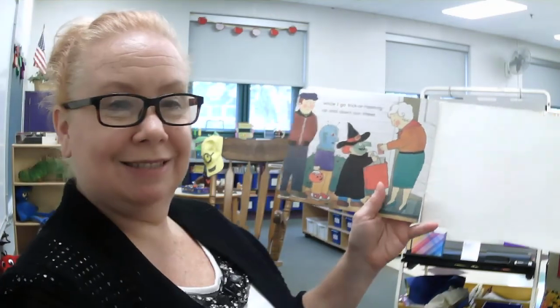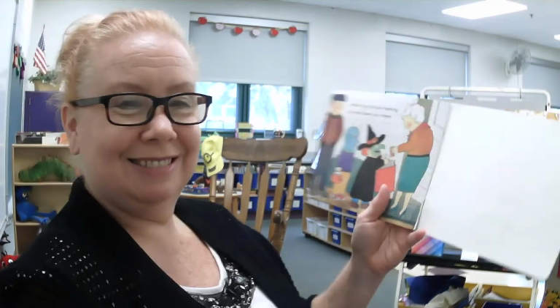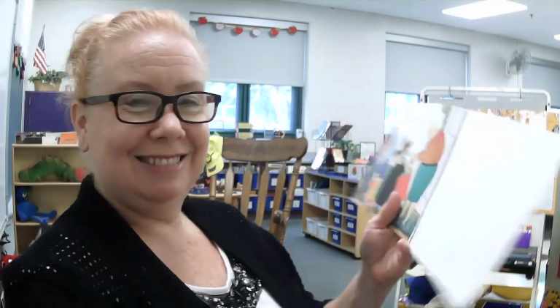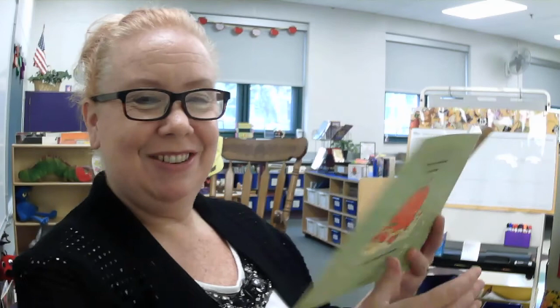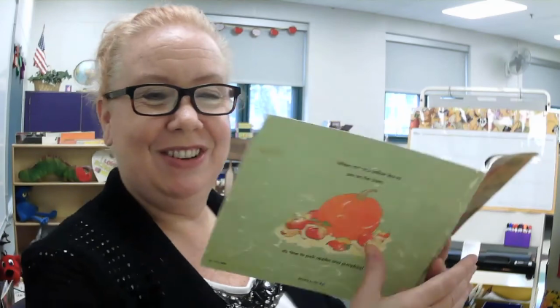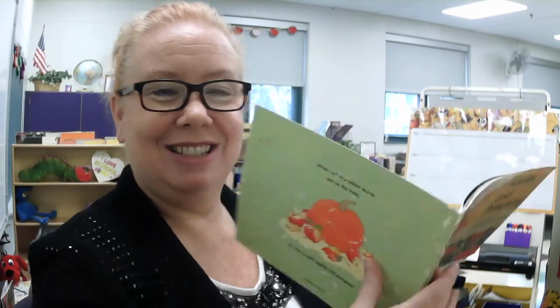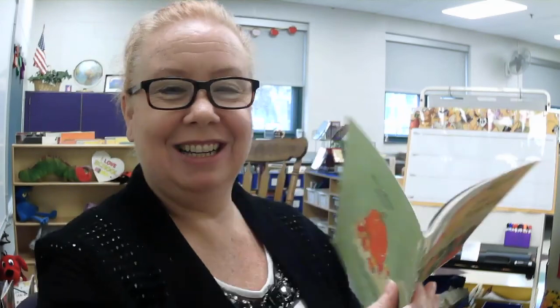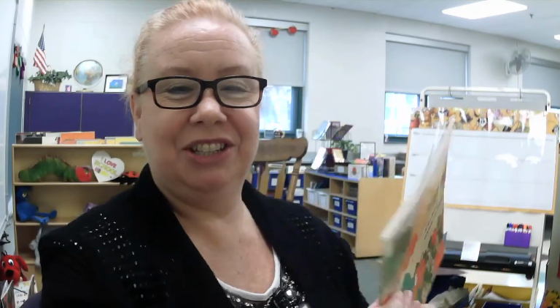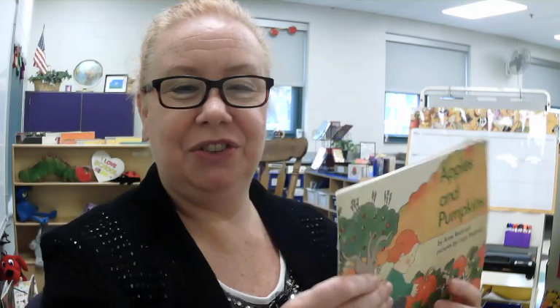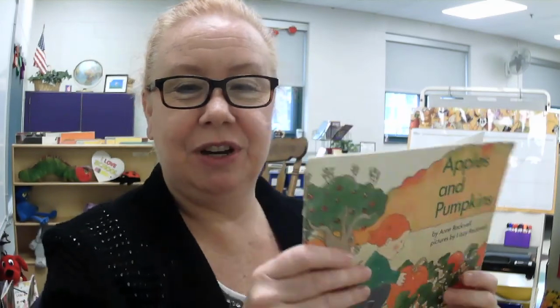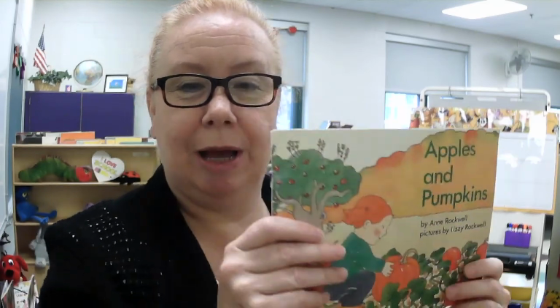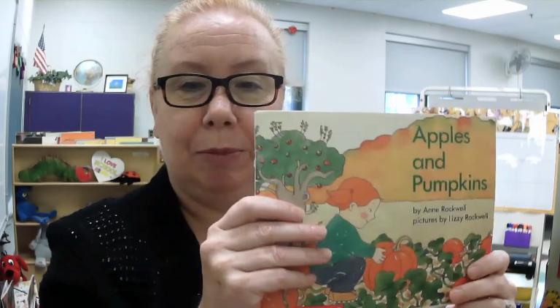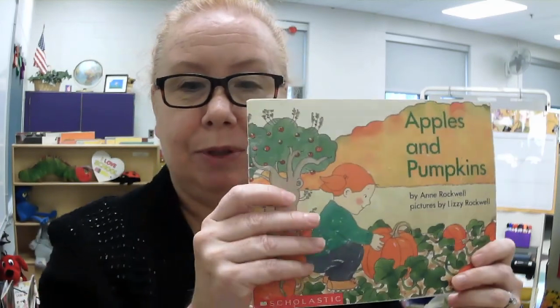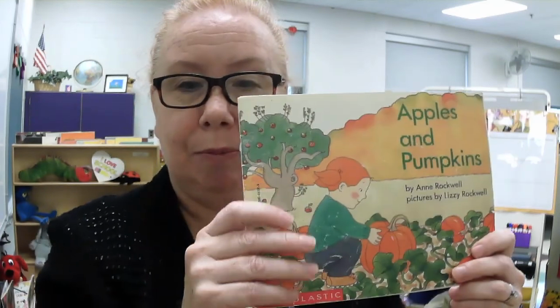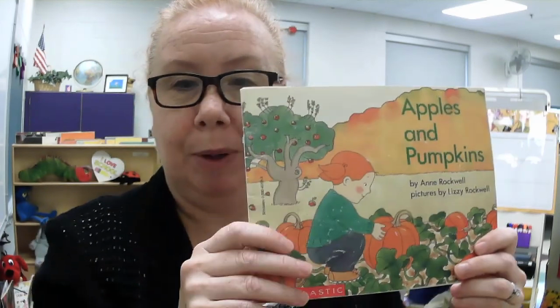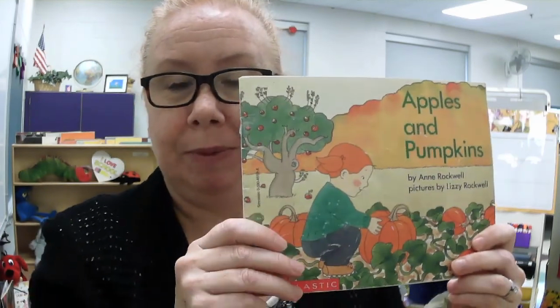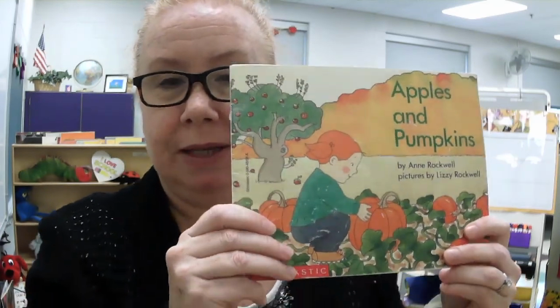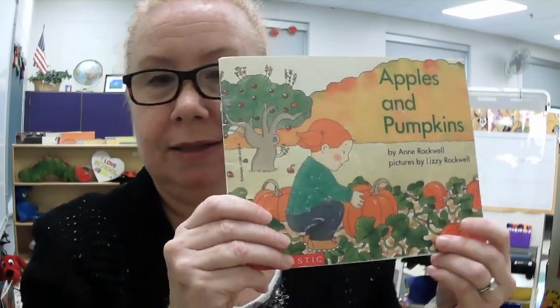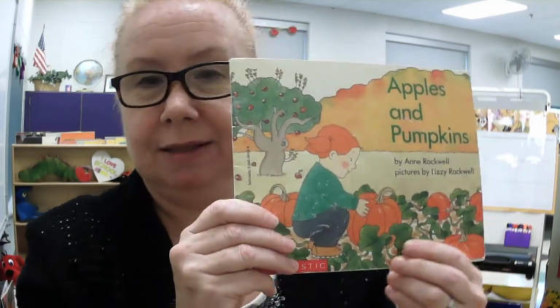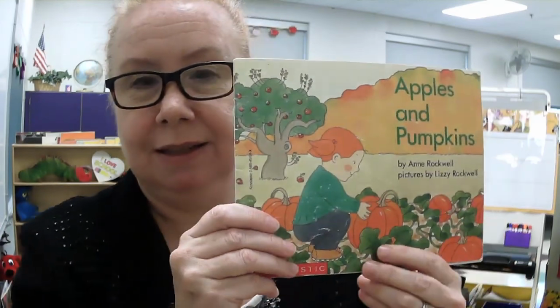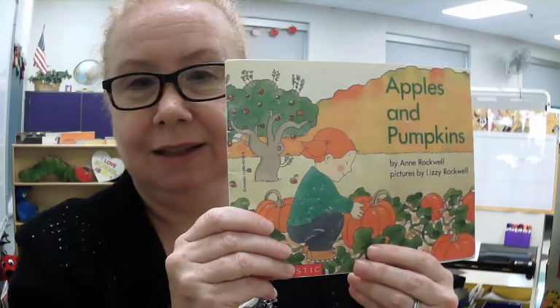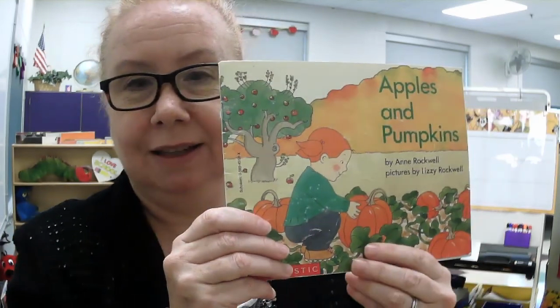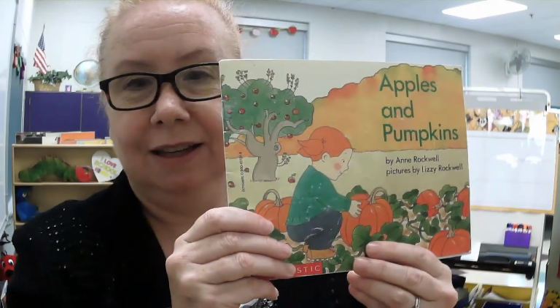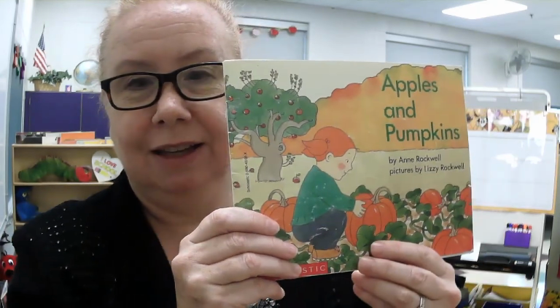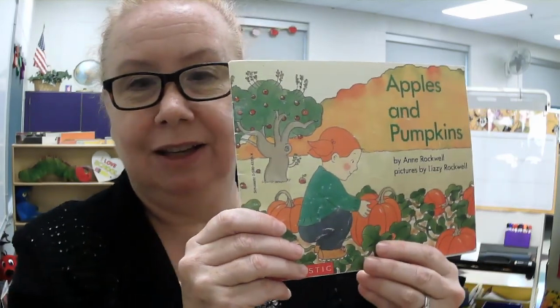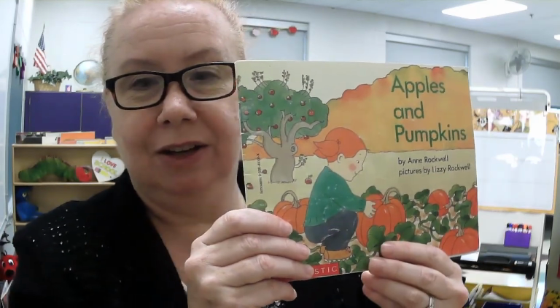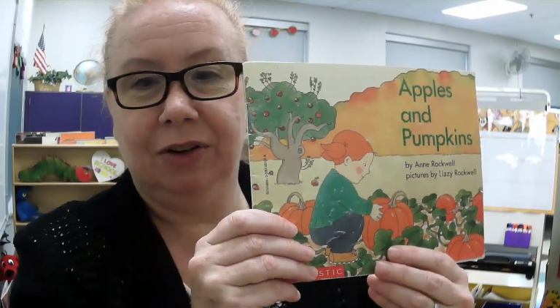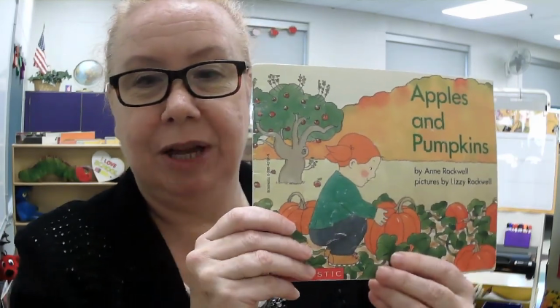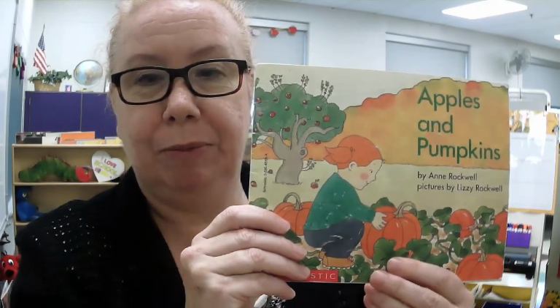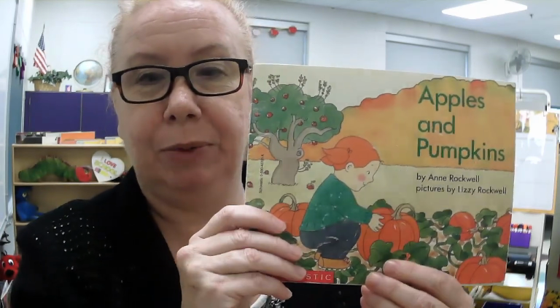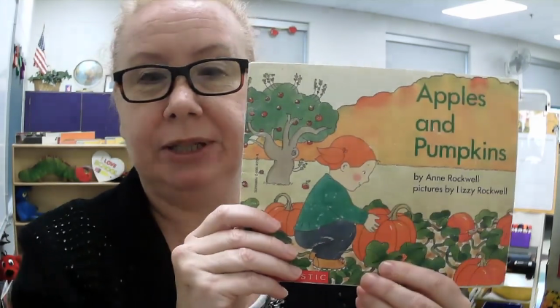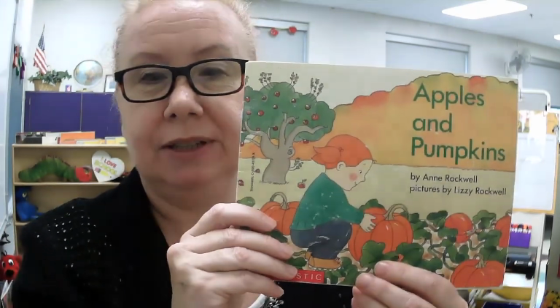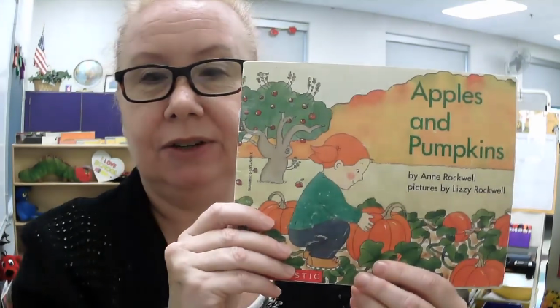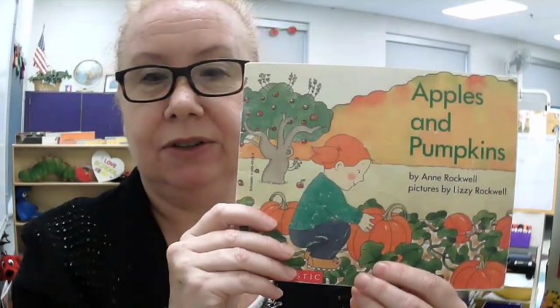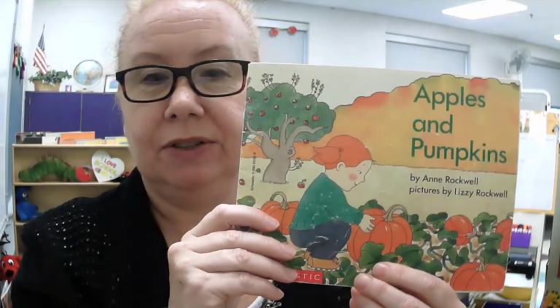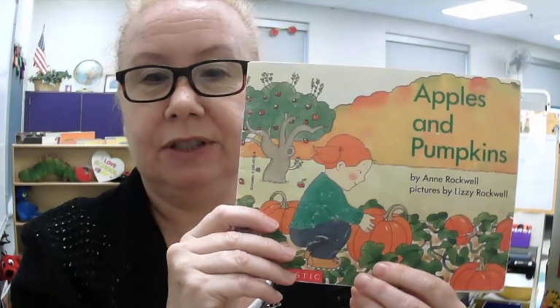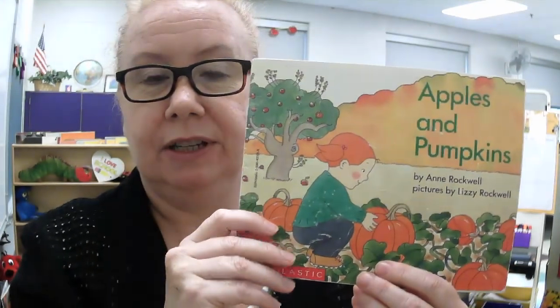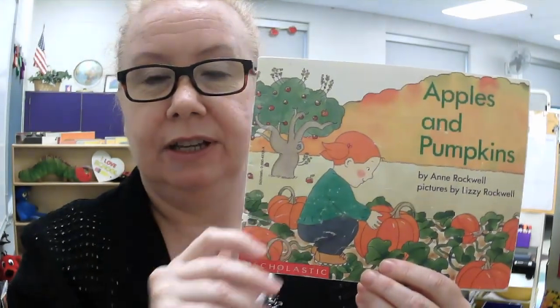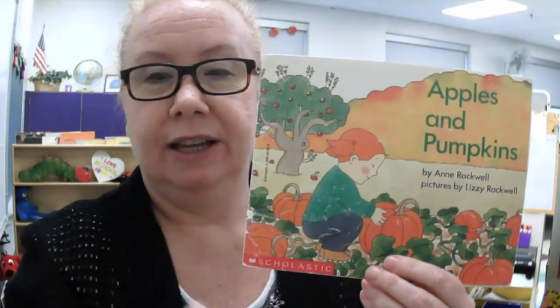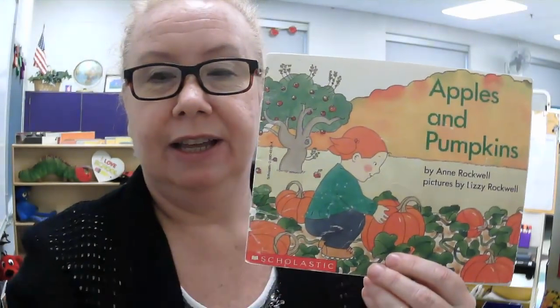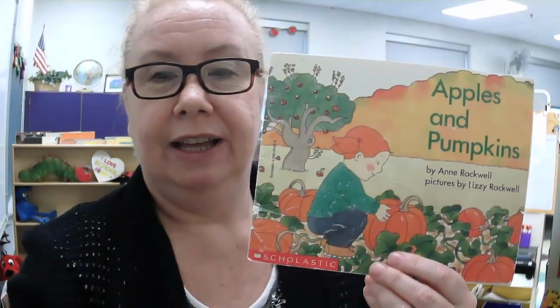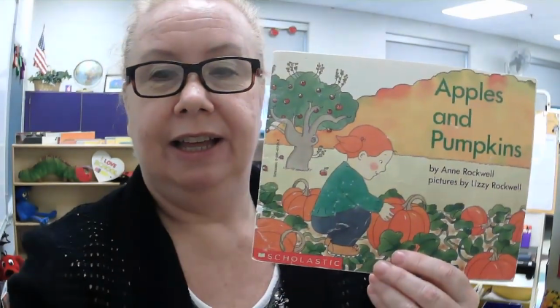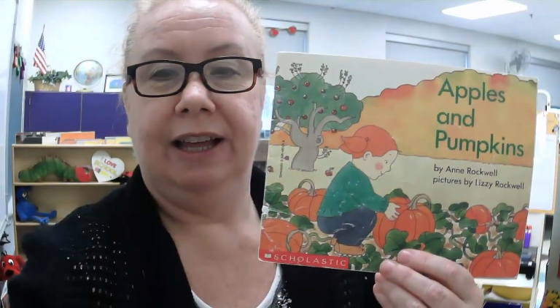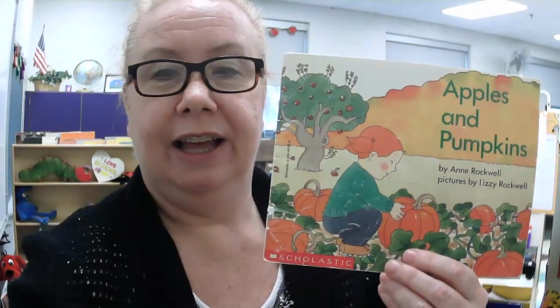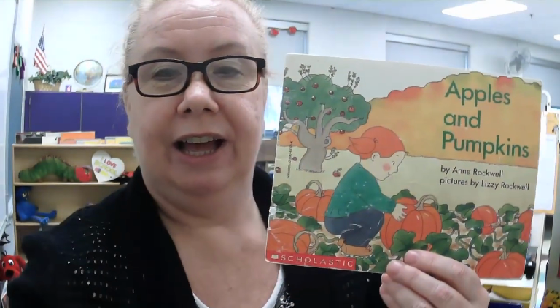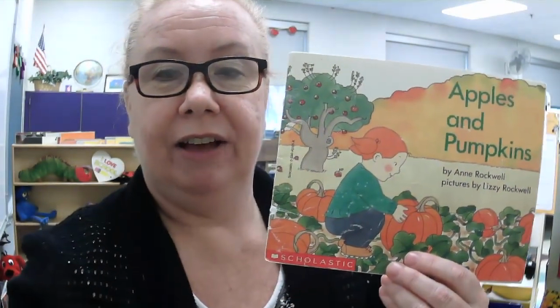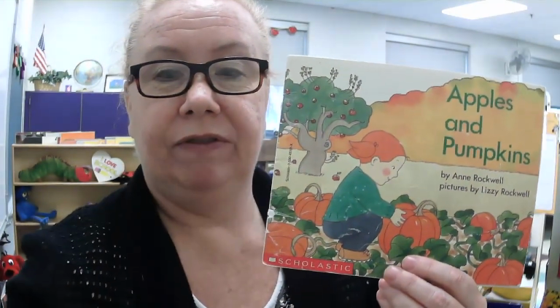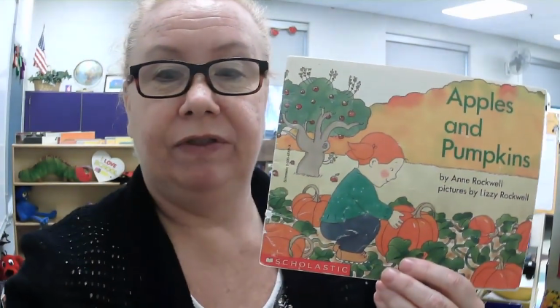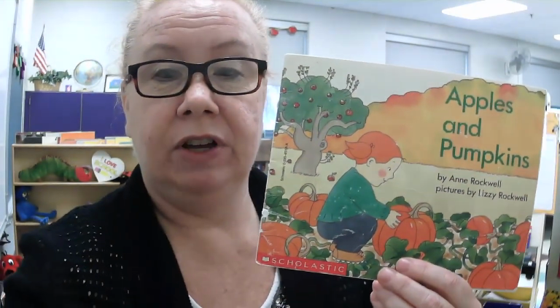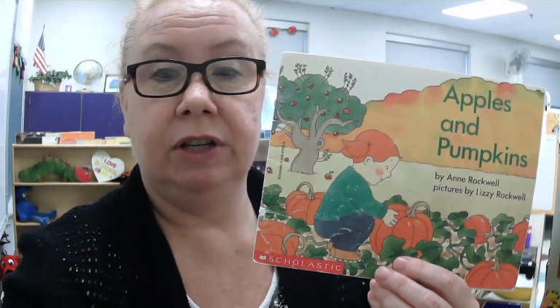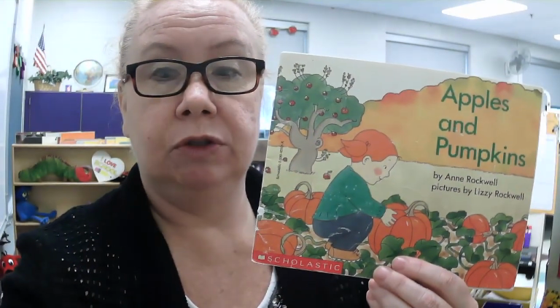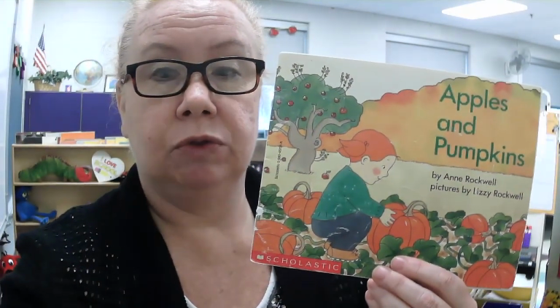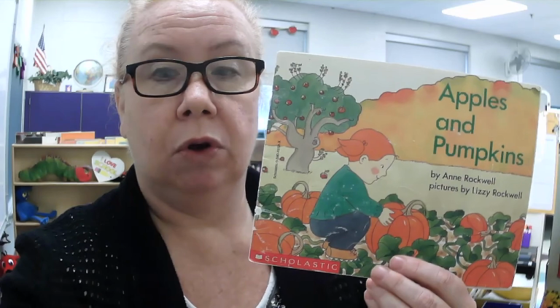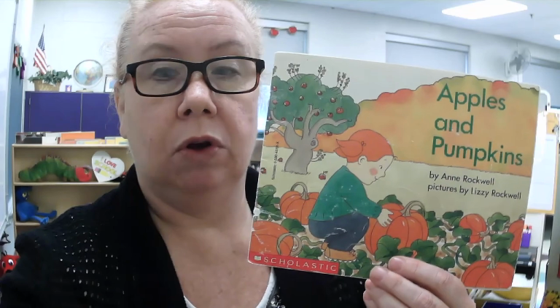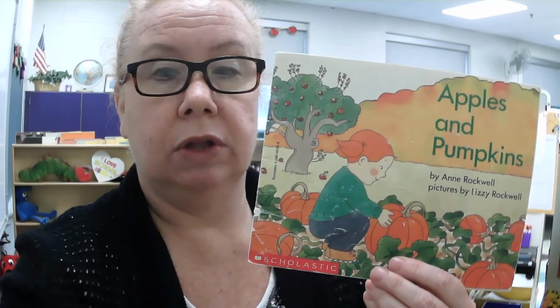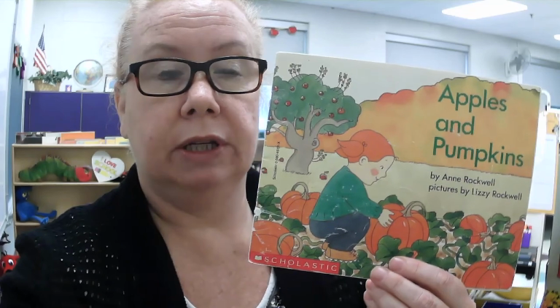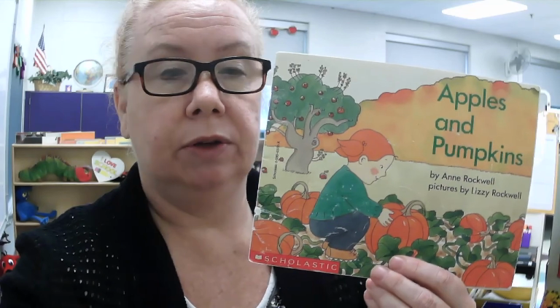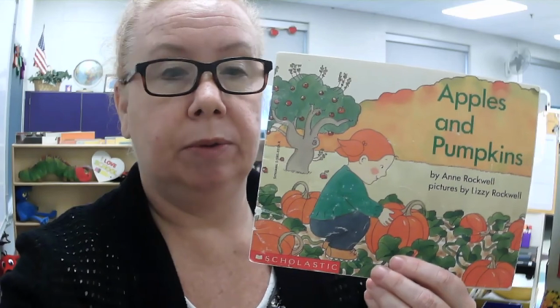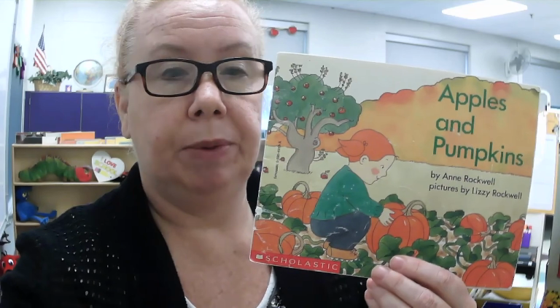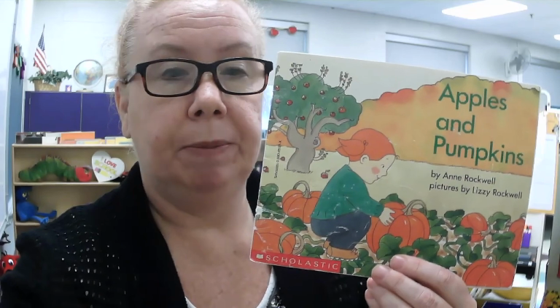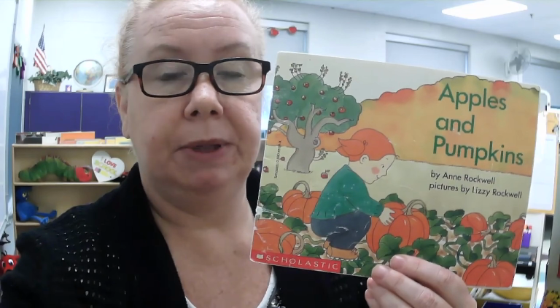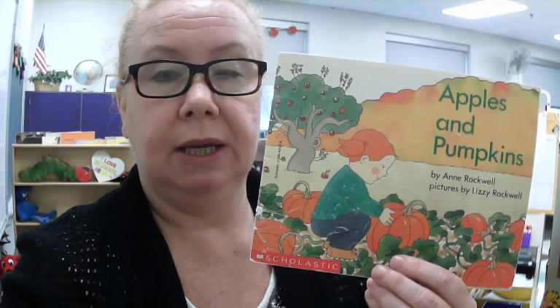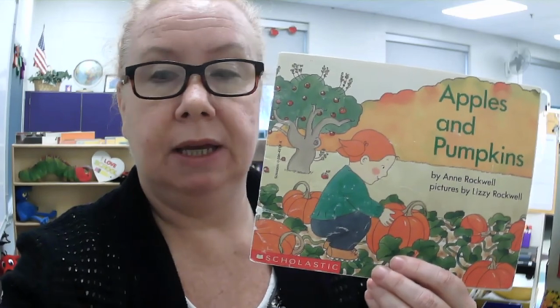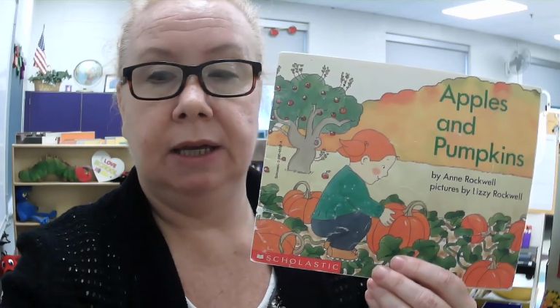Wasn't that cute? Apples and Pumpkins. Okay boys and girls, have fun drawing your pumpkin. See you again.